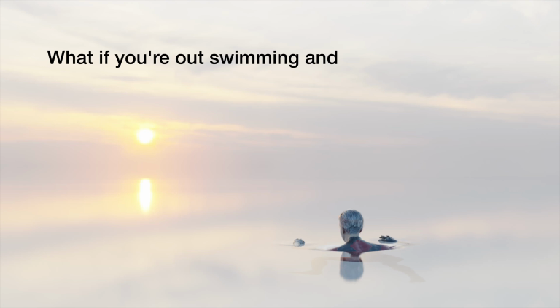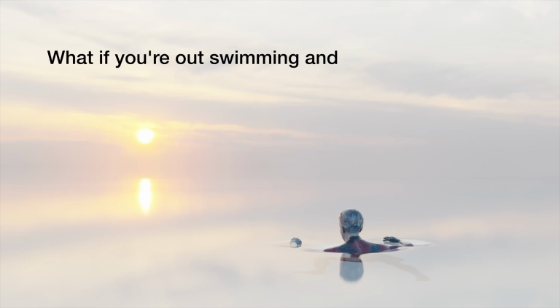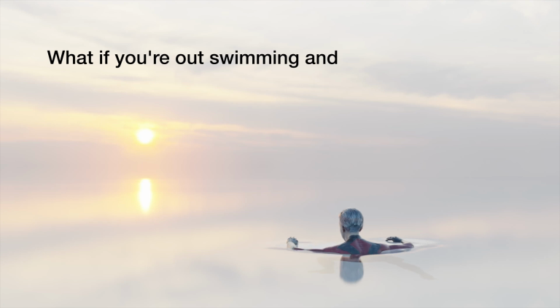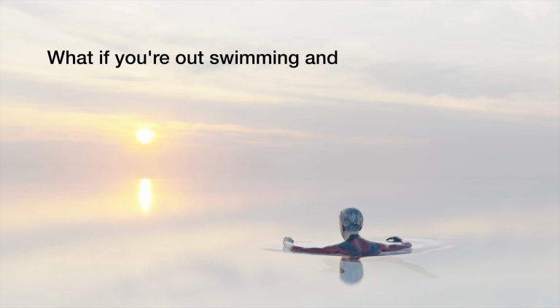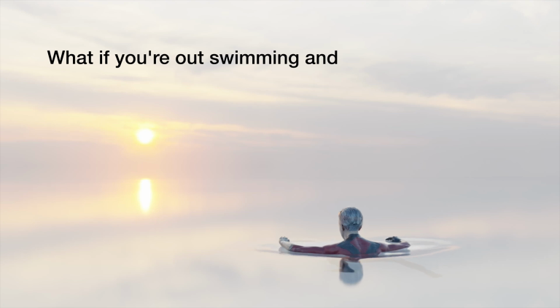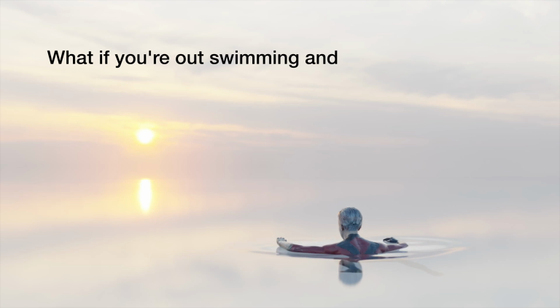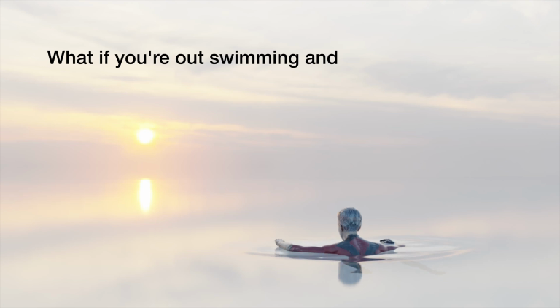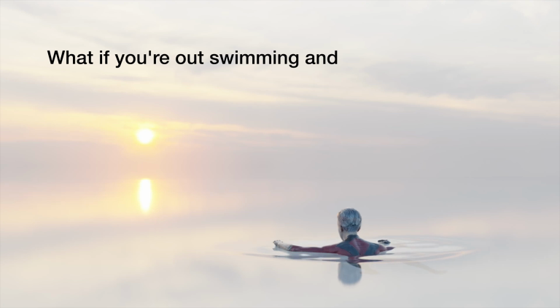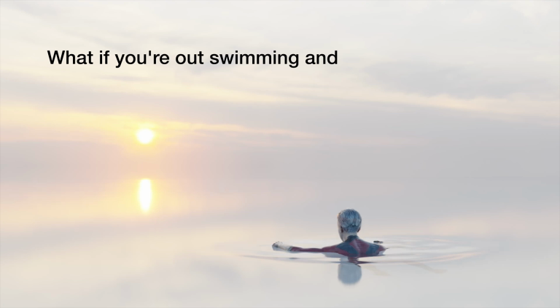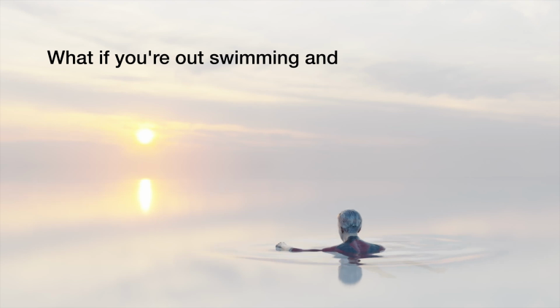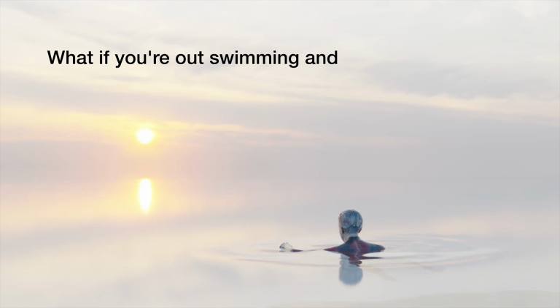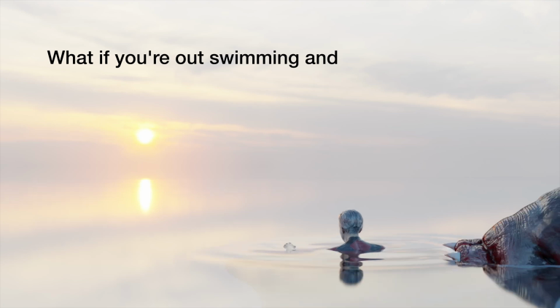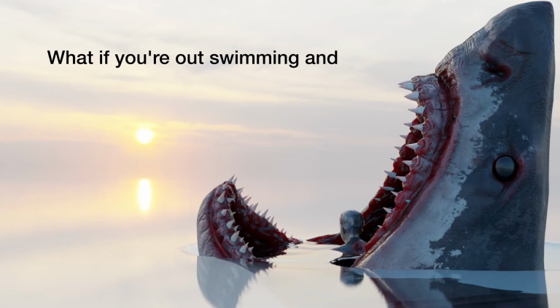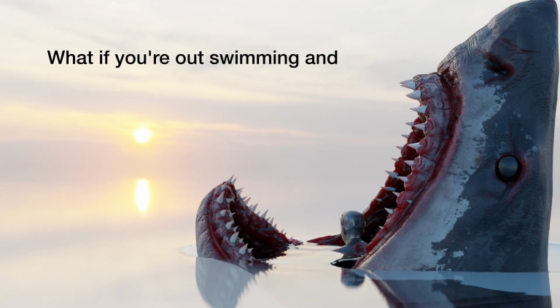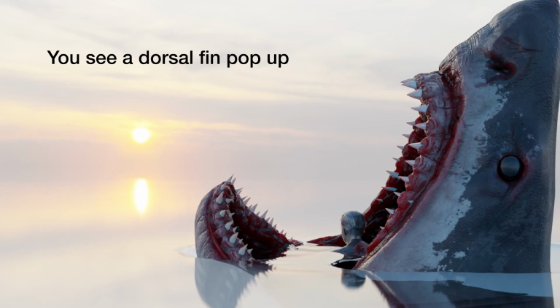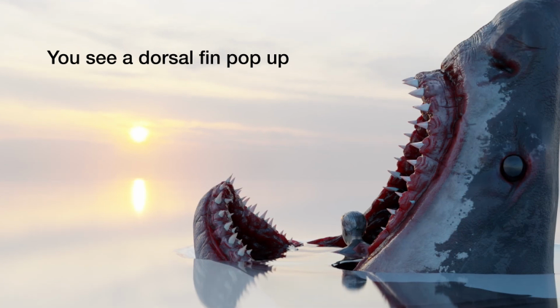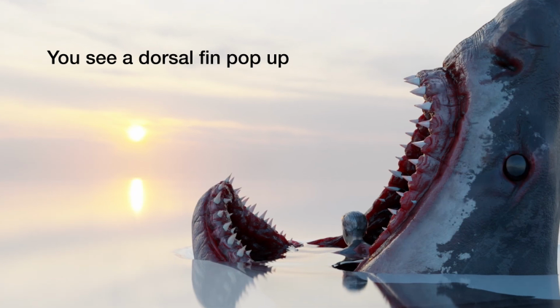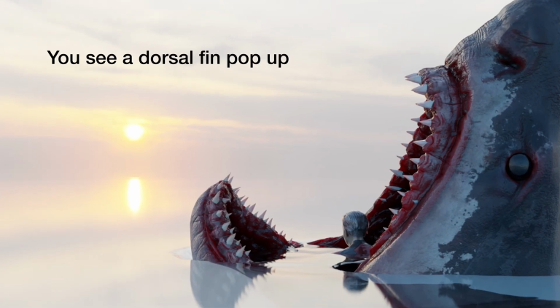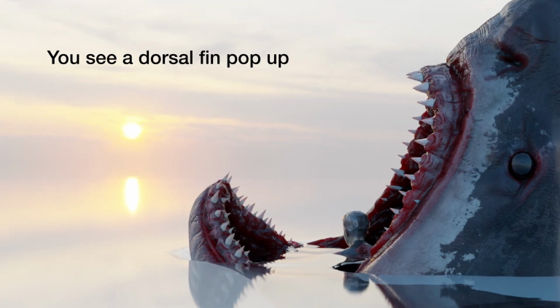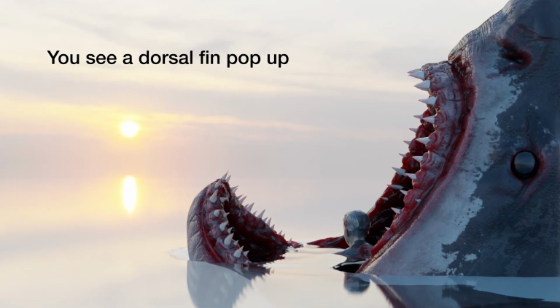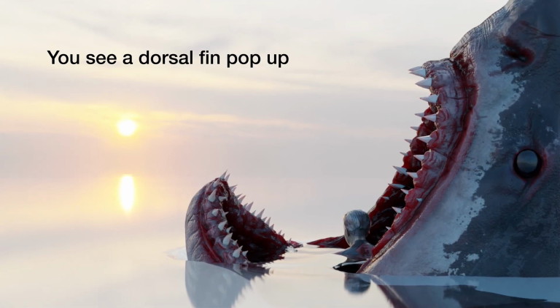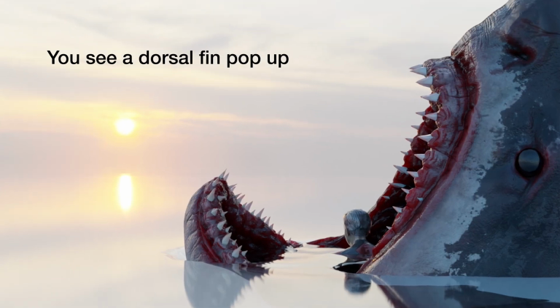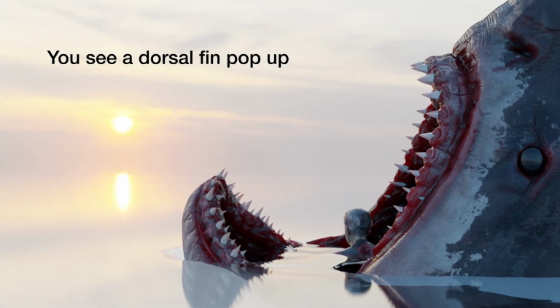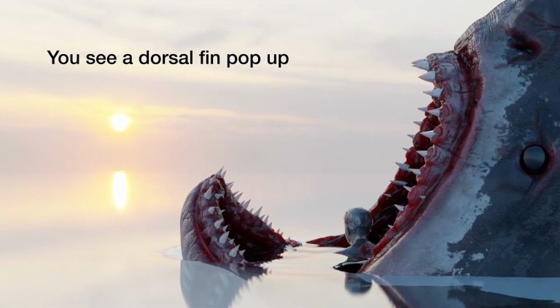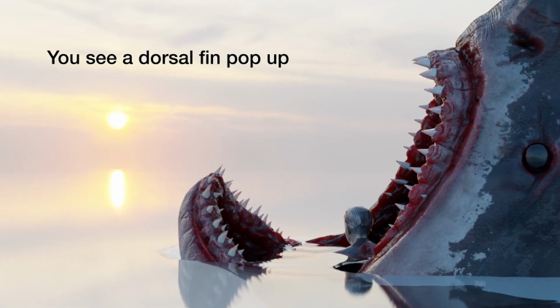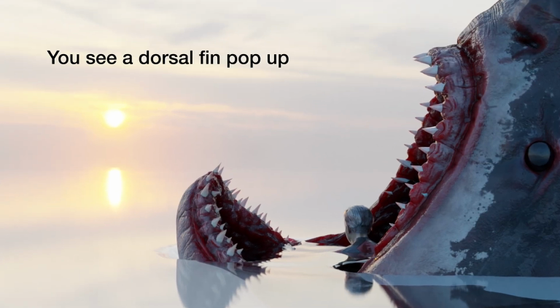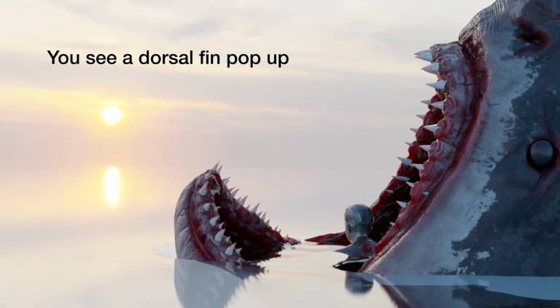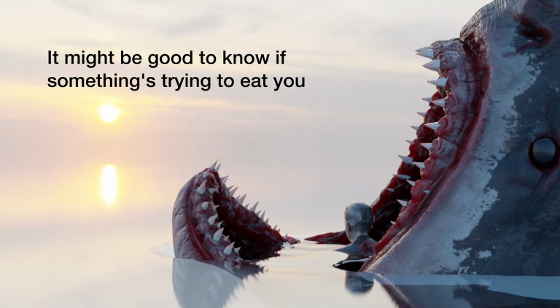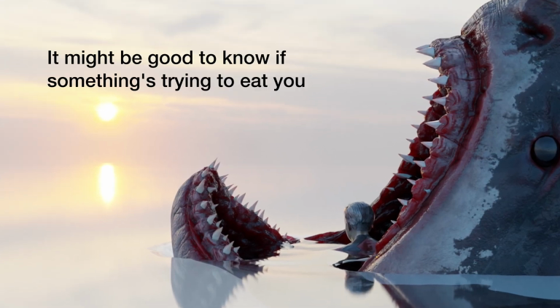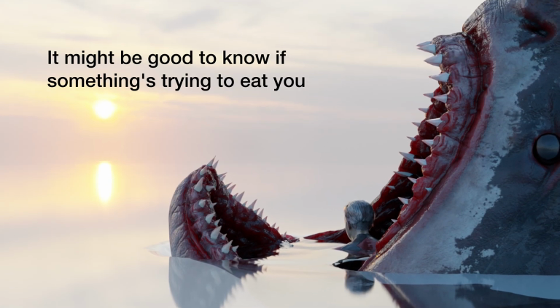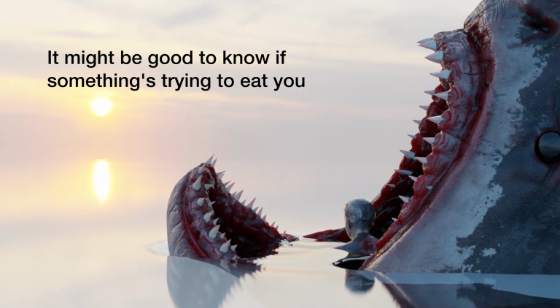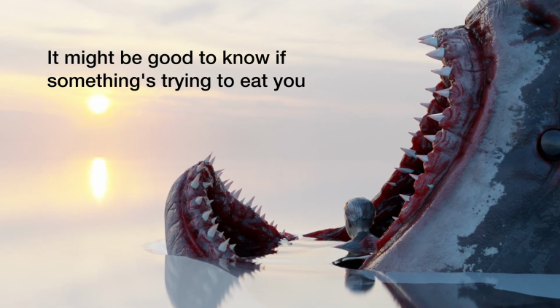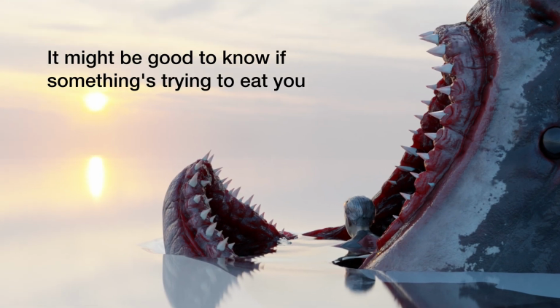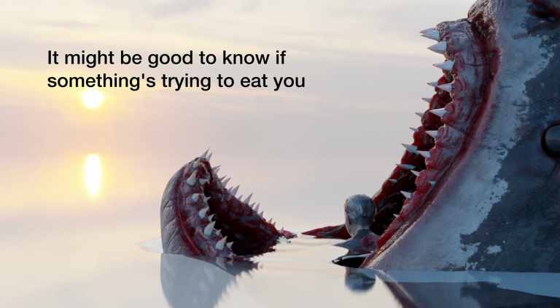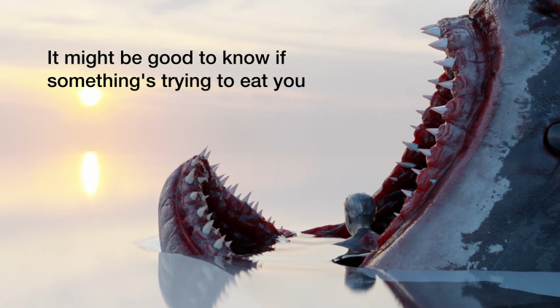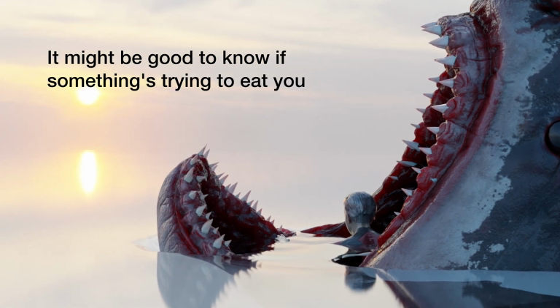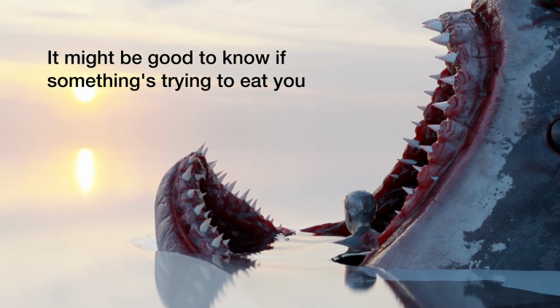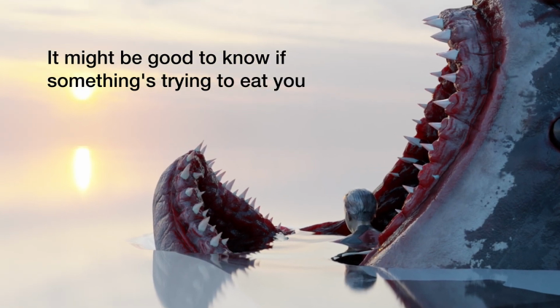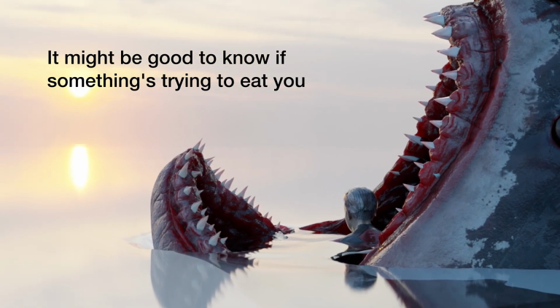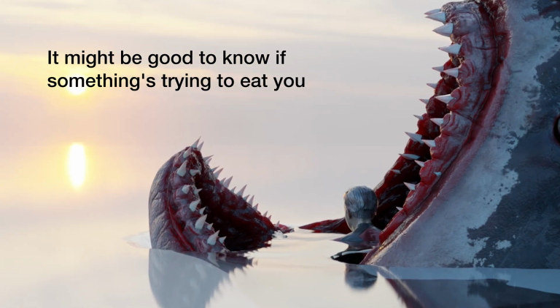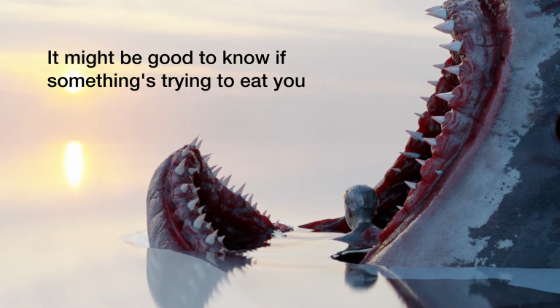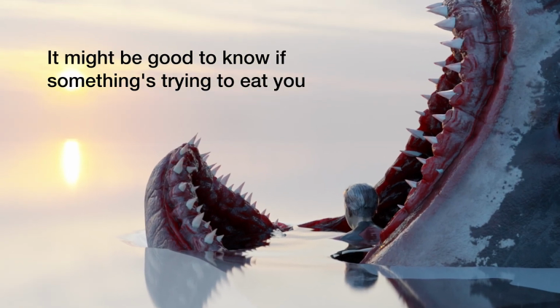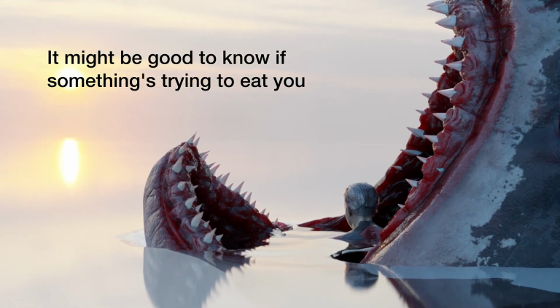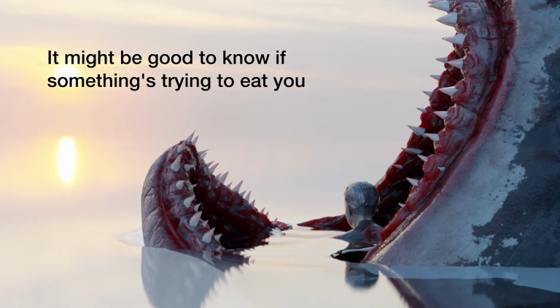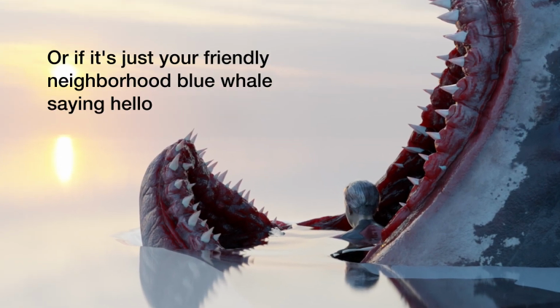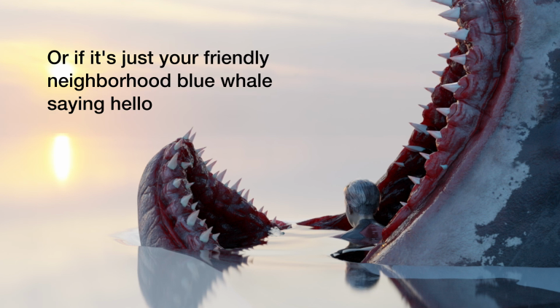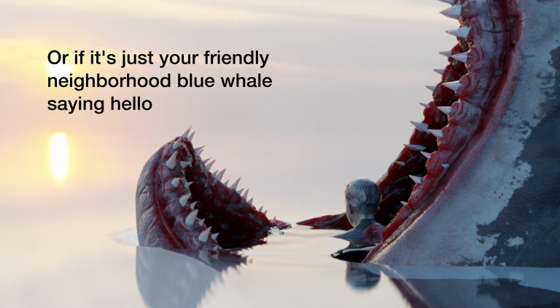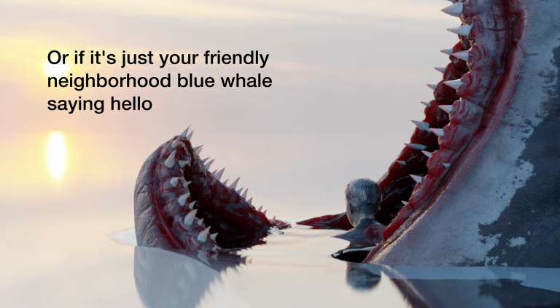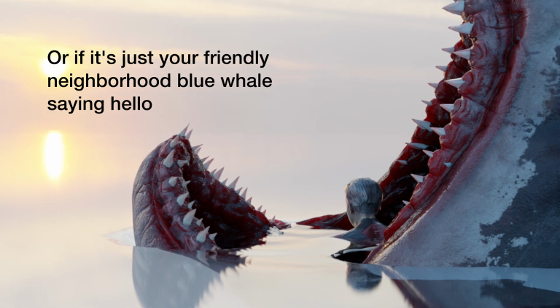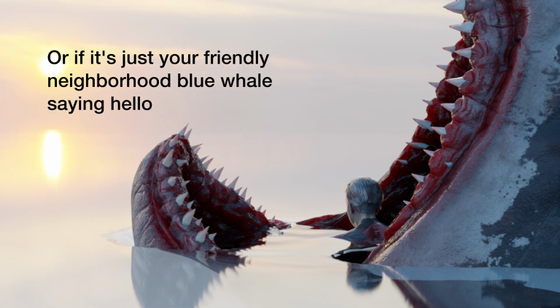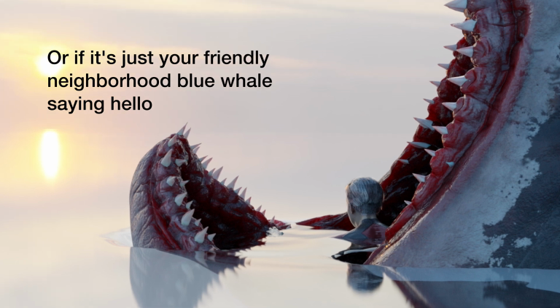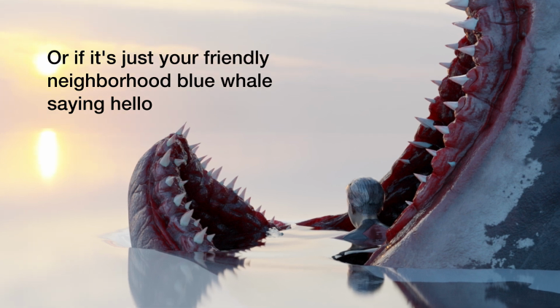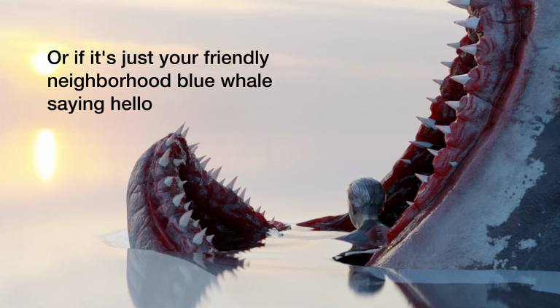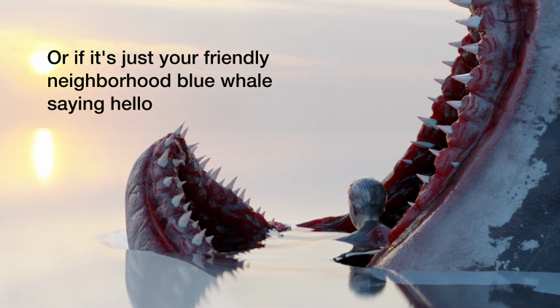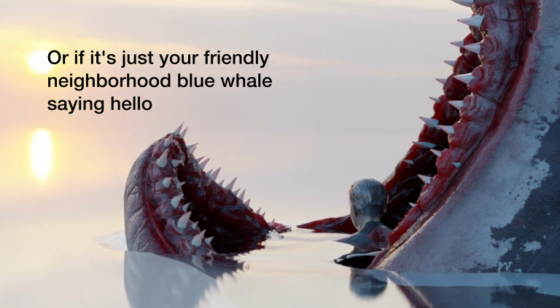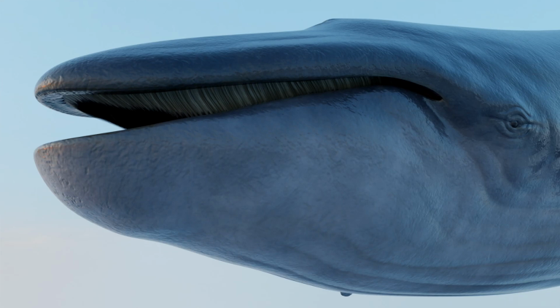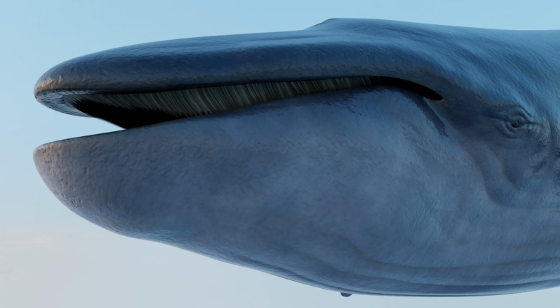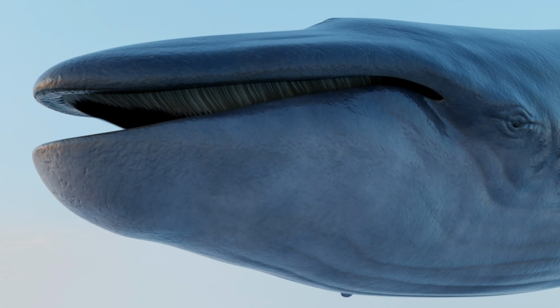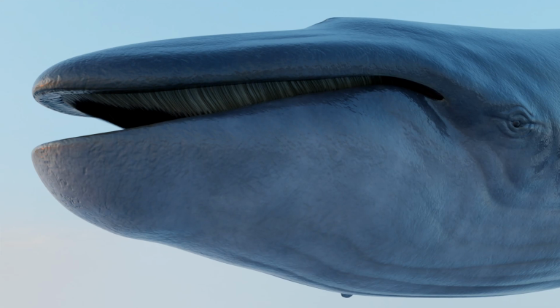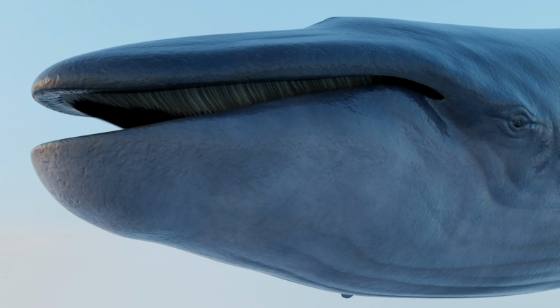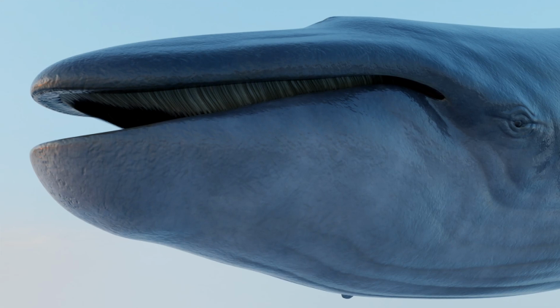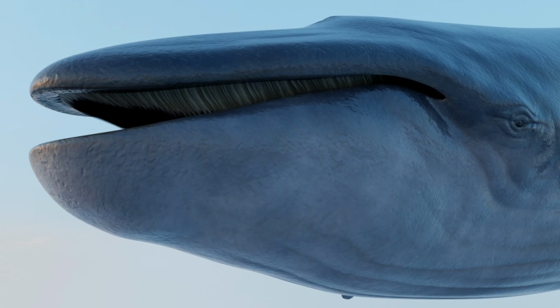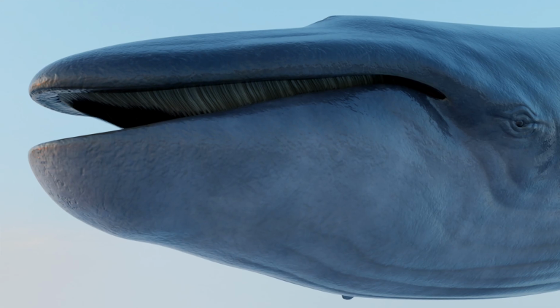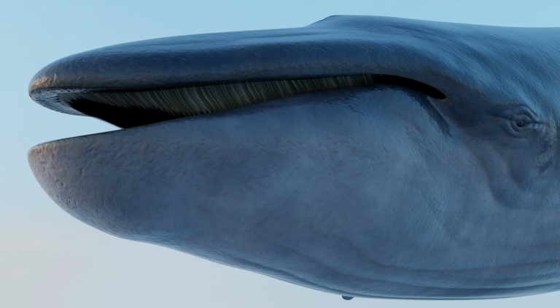What if you are out swimming and you see a dorsal fin pop up? It might be good to know if something is trying to eat you or if it's just your friendly neighbor blue whale saying hello.